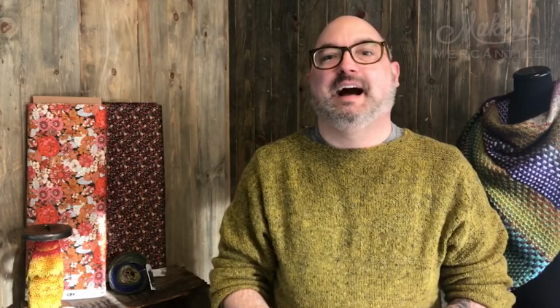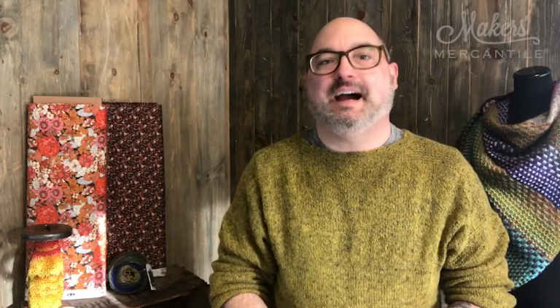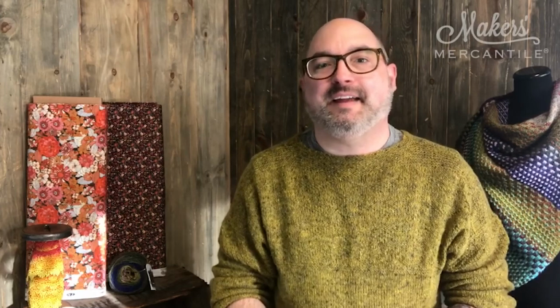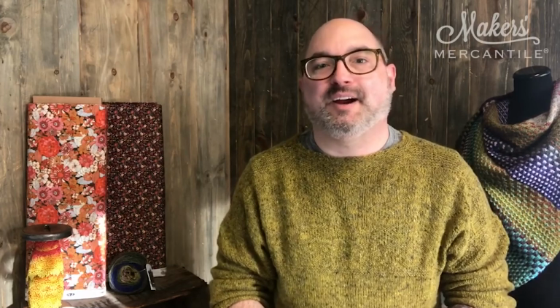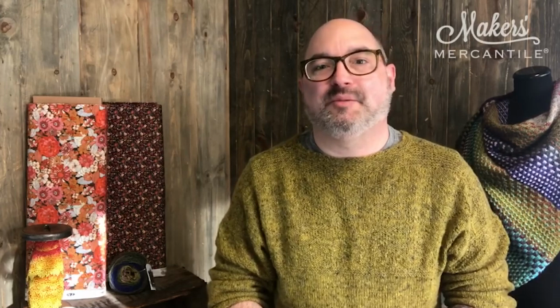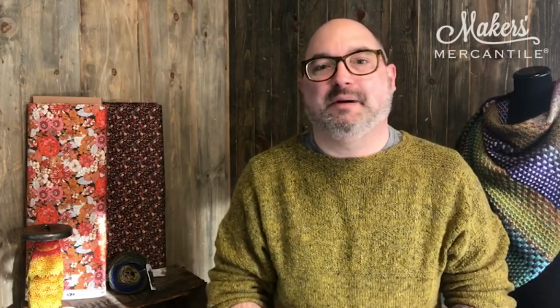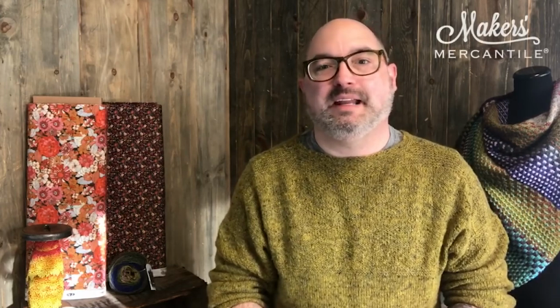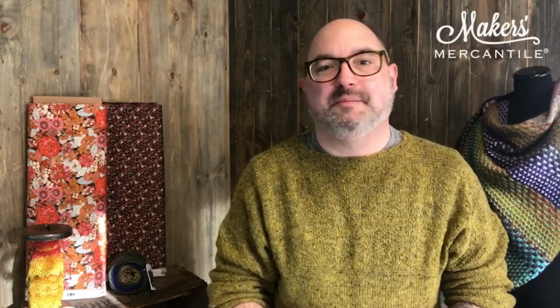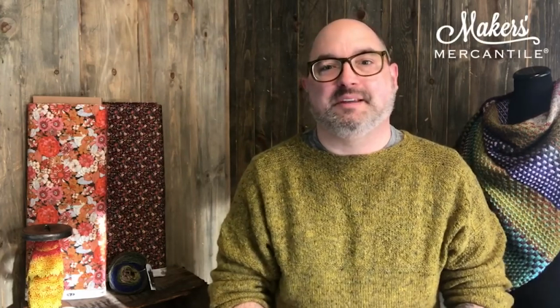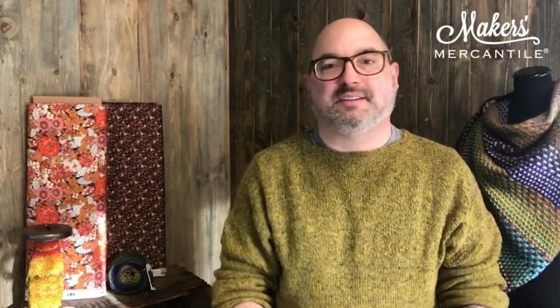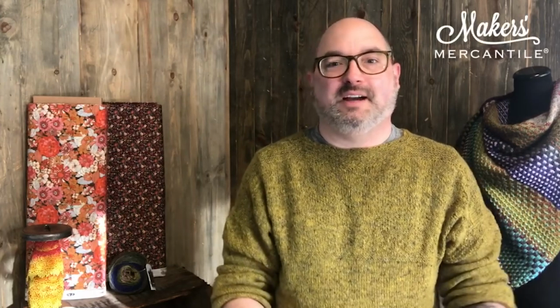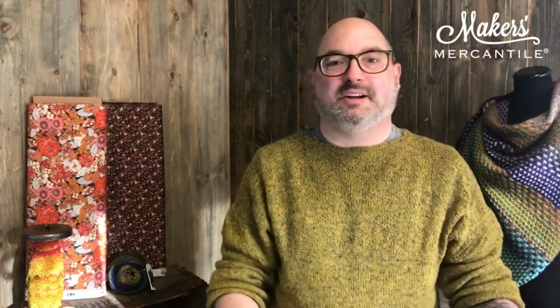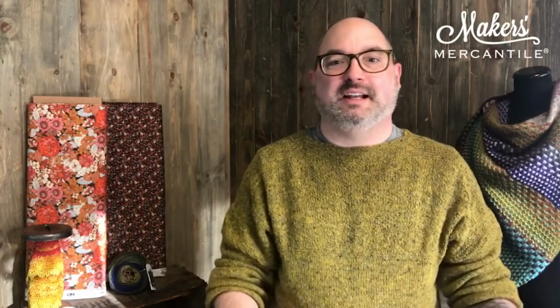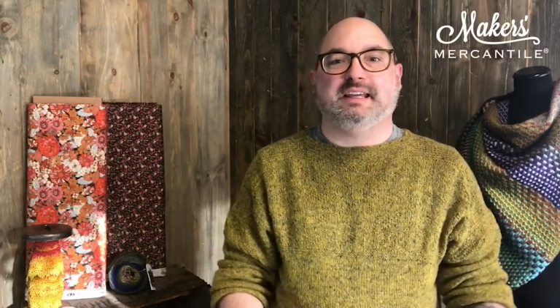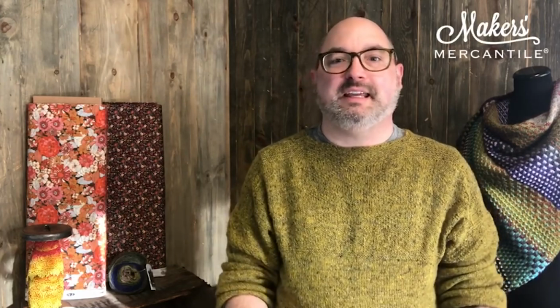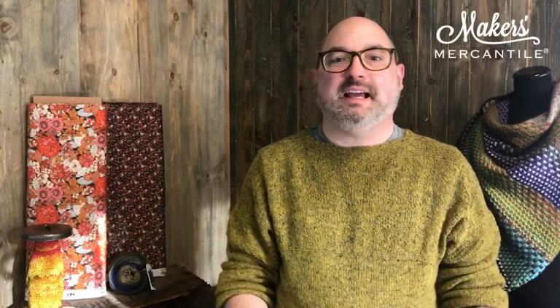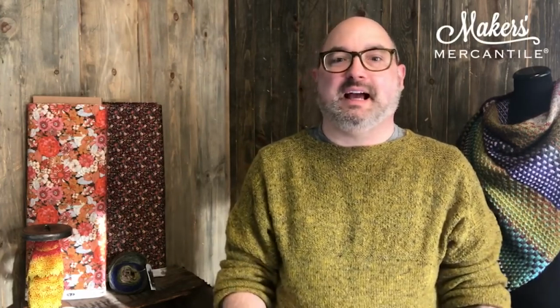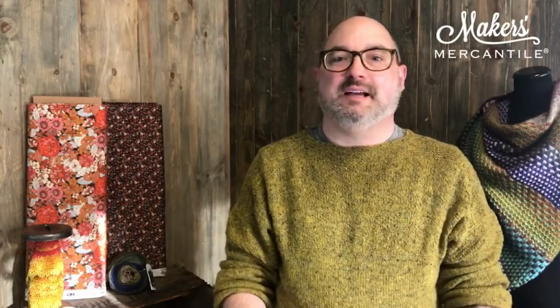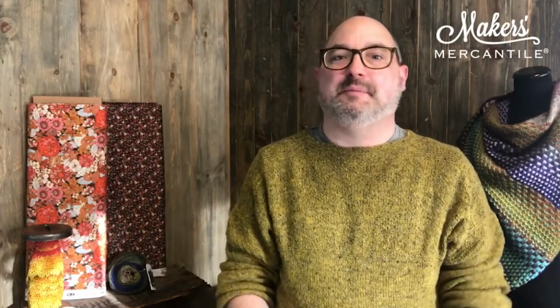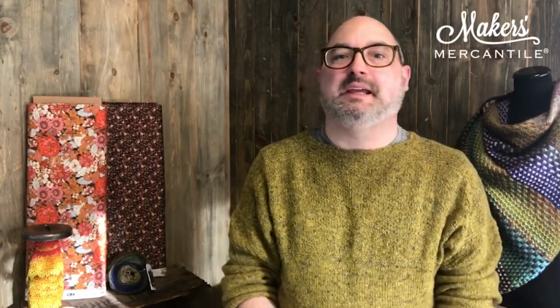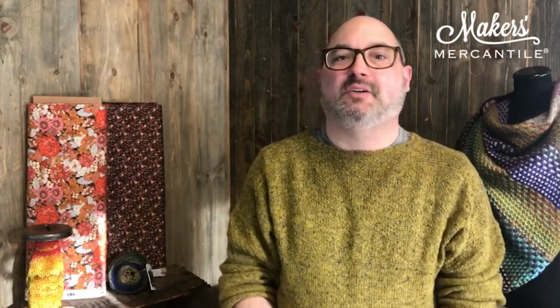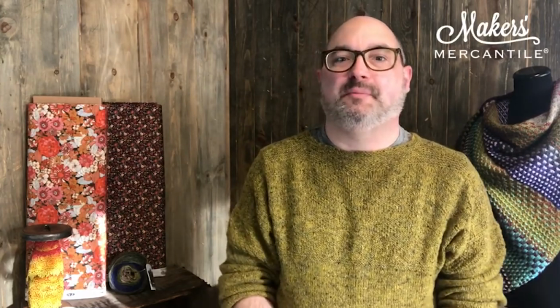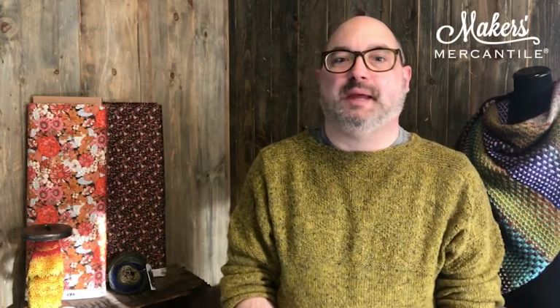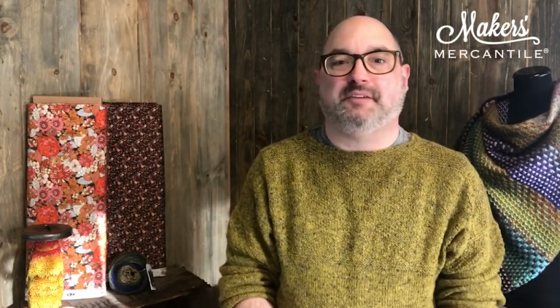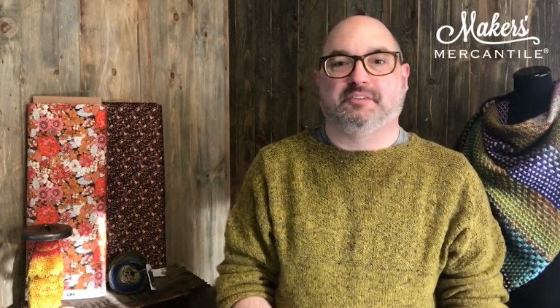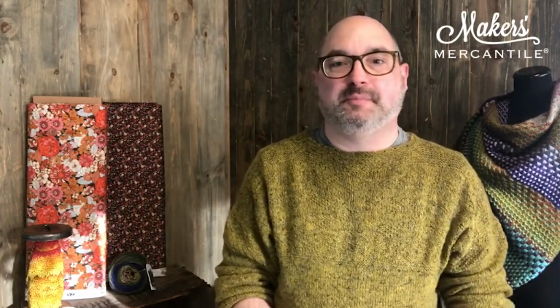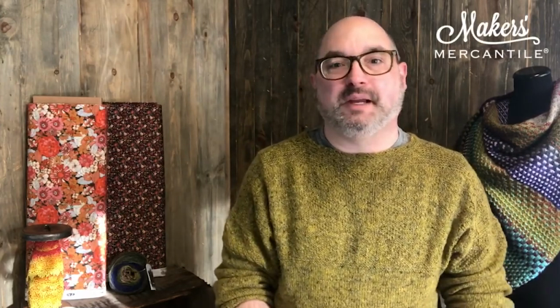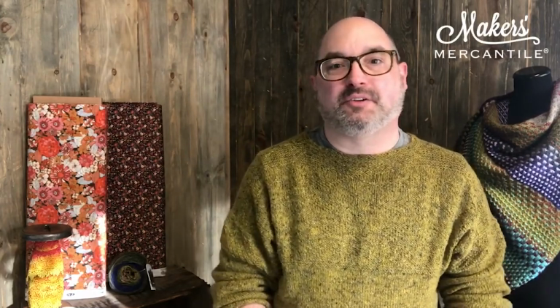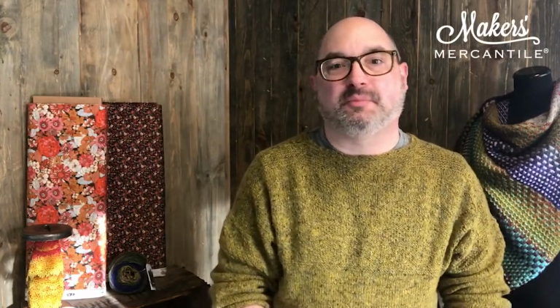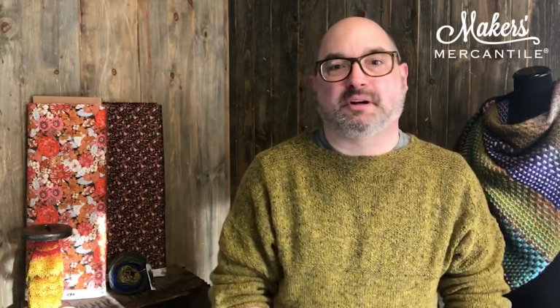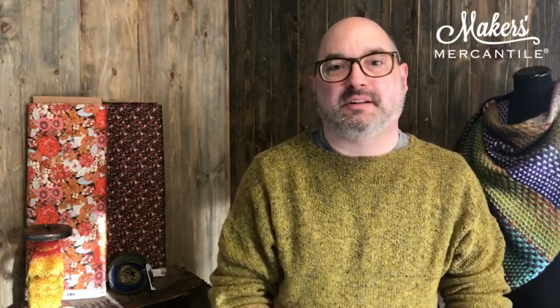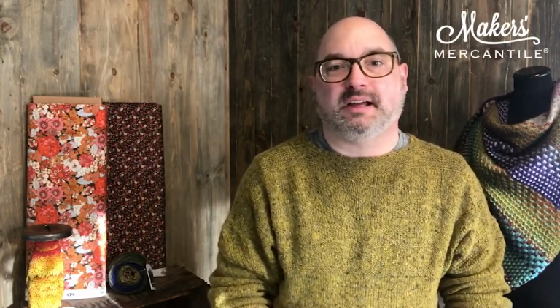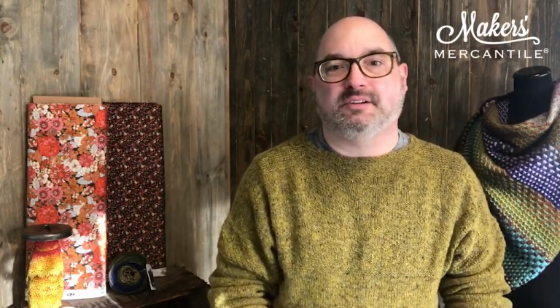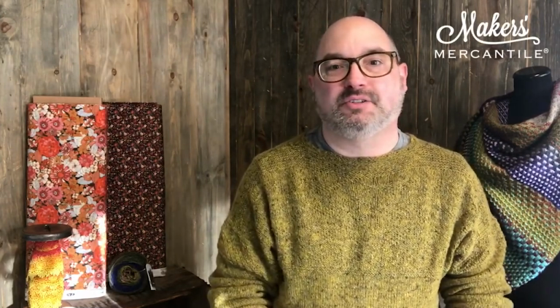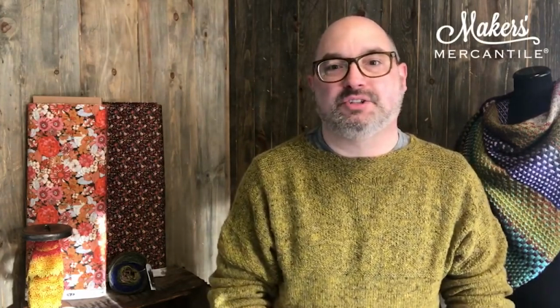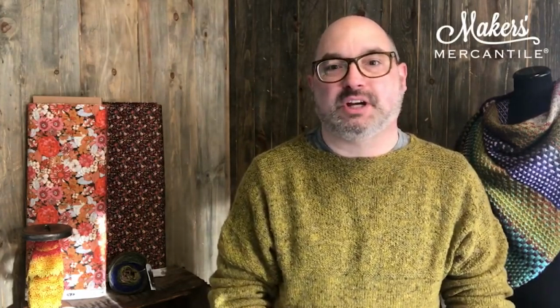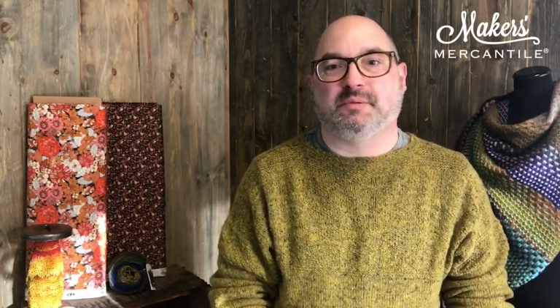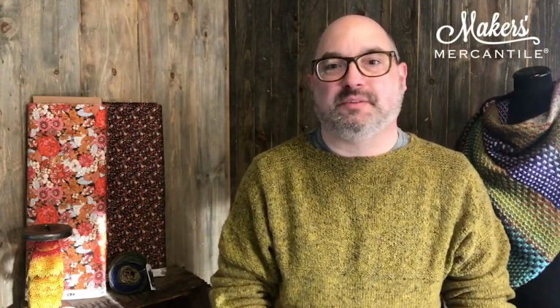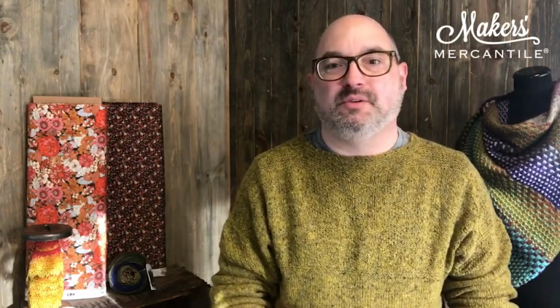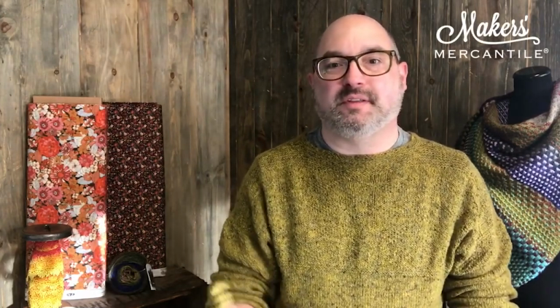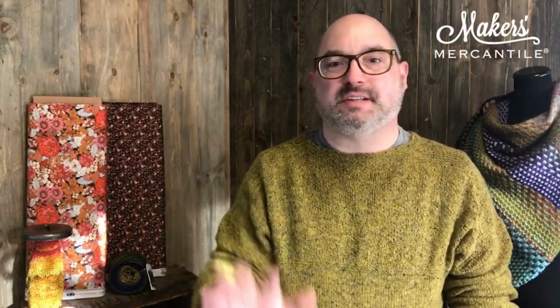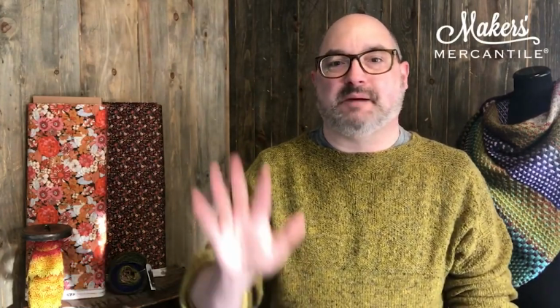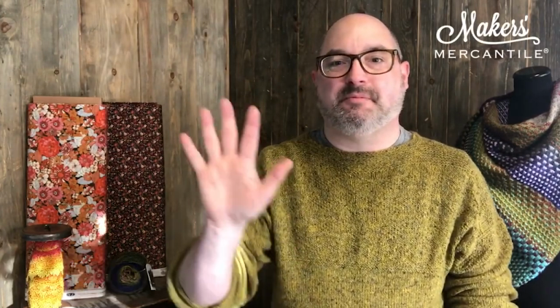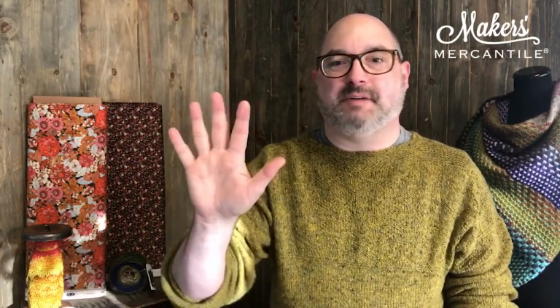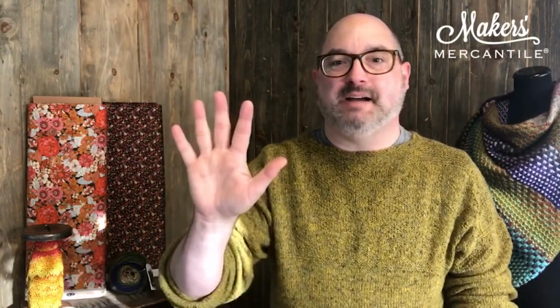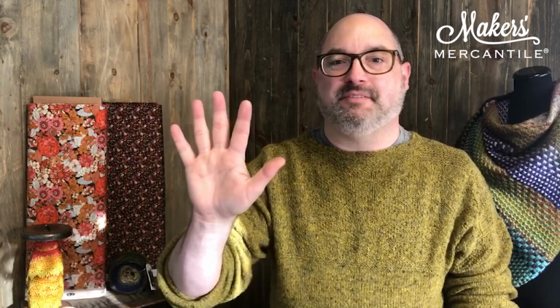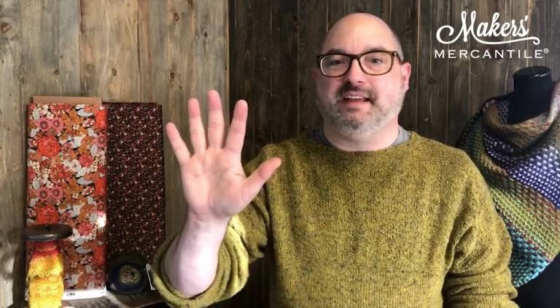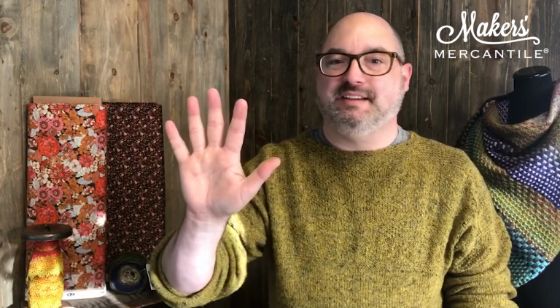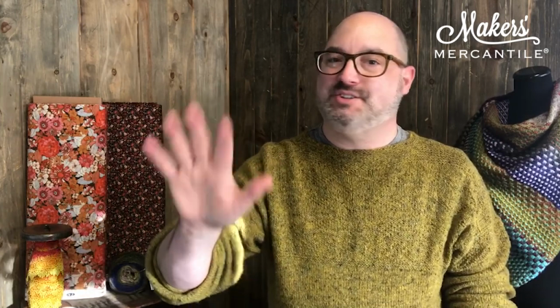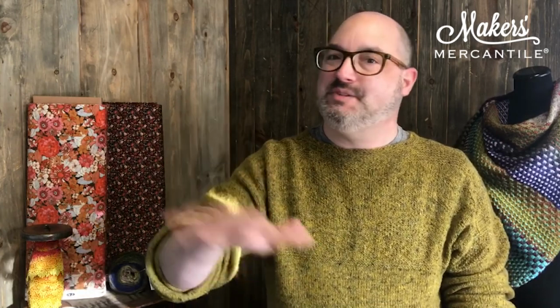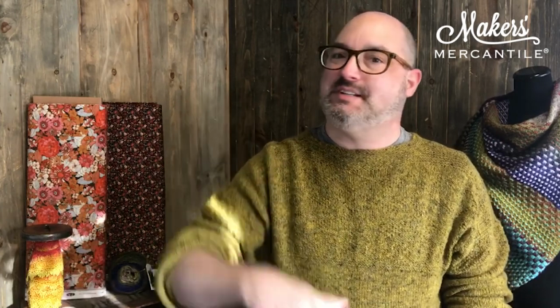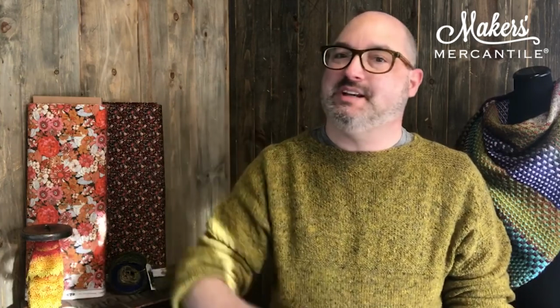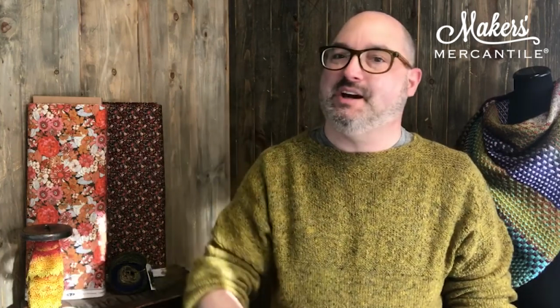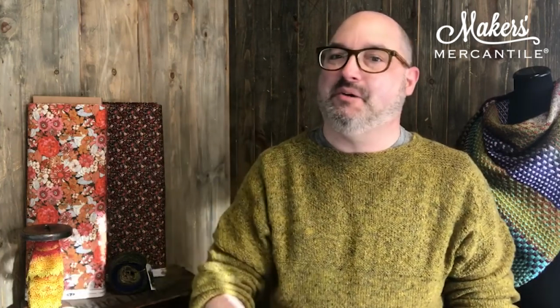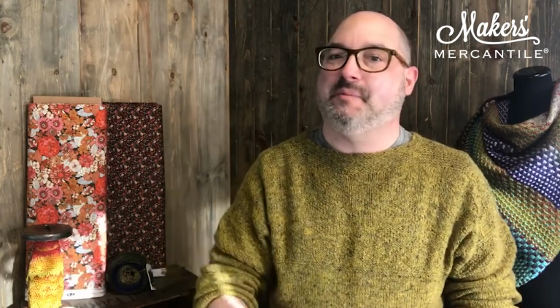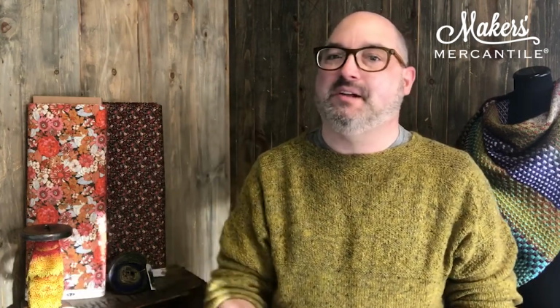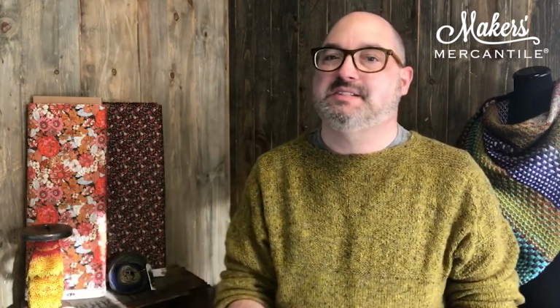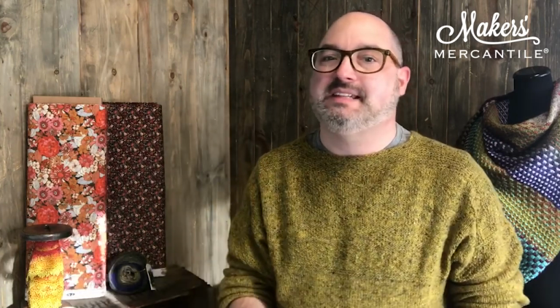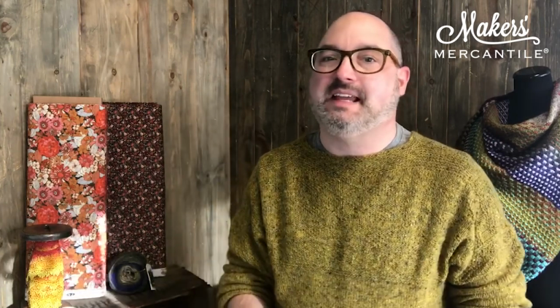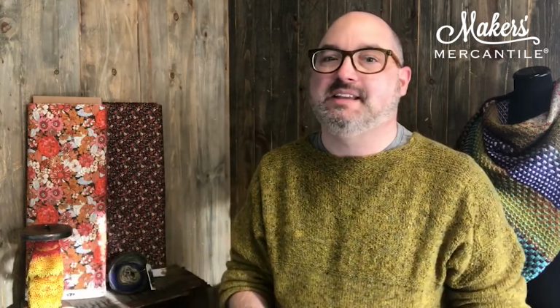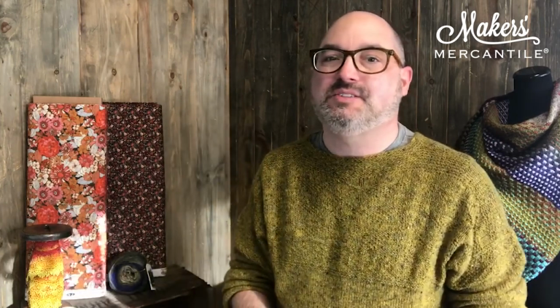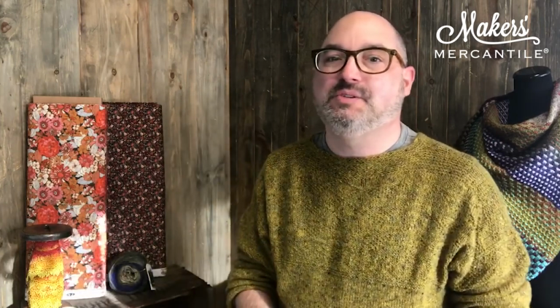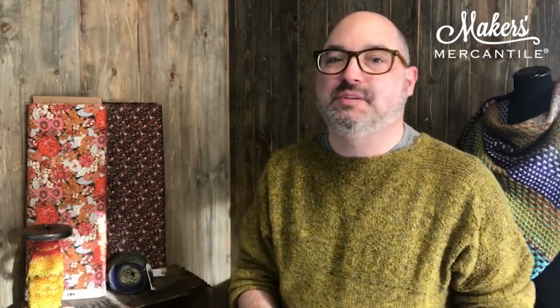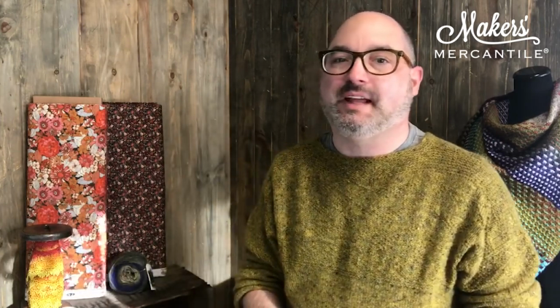Hi there! My name is Kyle Koenigke. I am here on behalf of Makers Mercantile to share with you the top five things you need to know about today's newsletter.